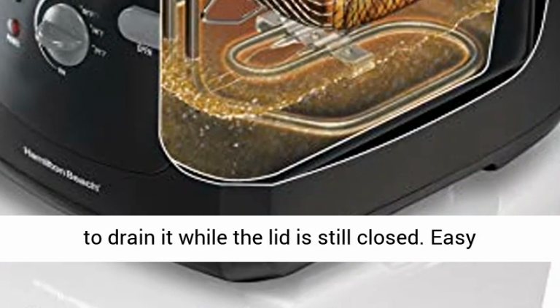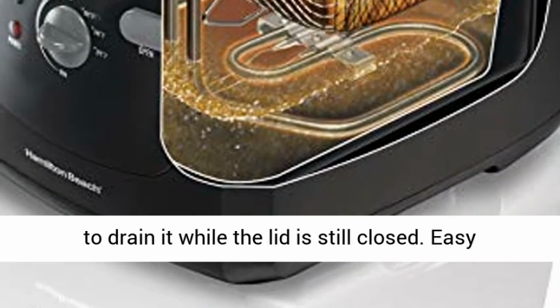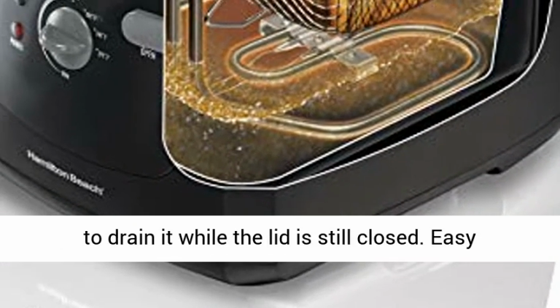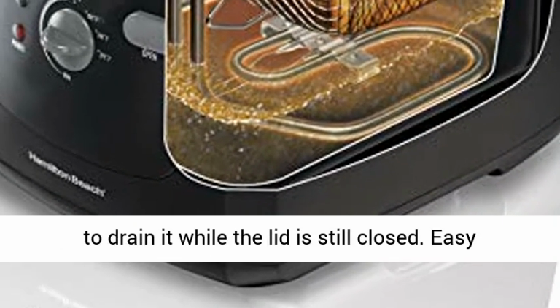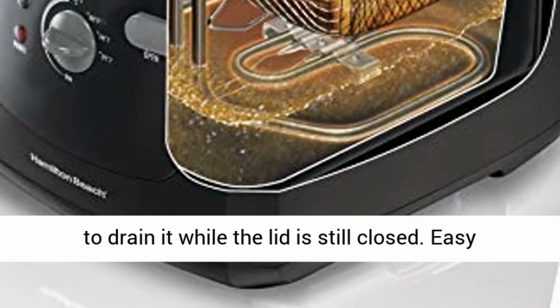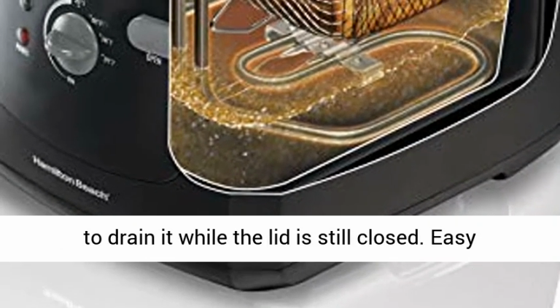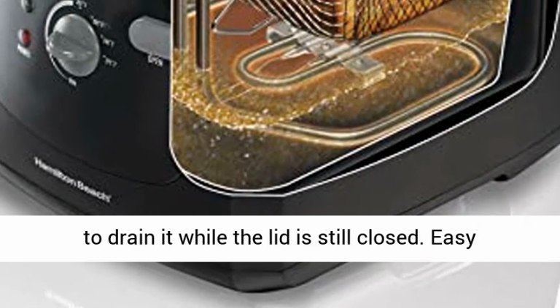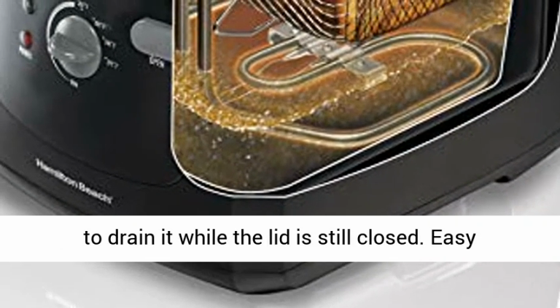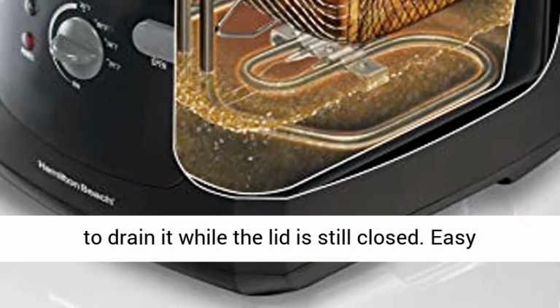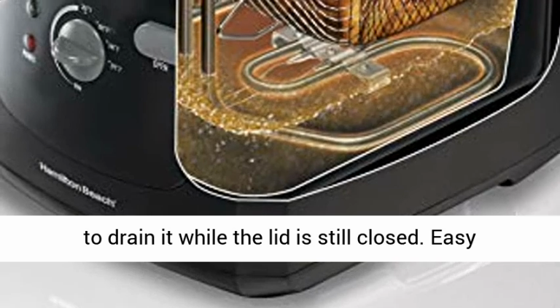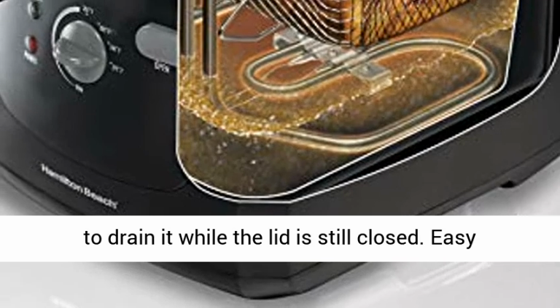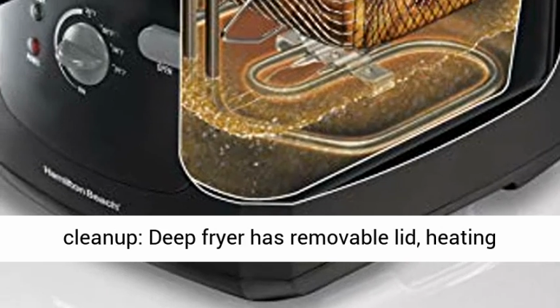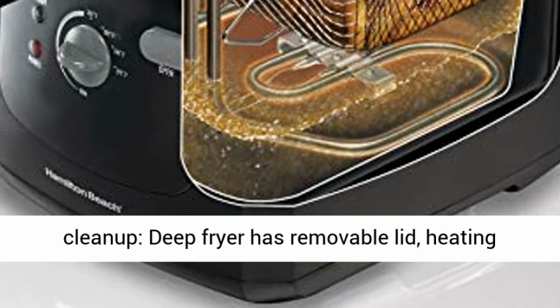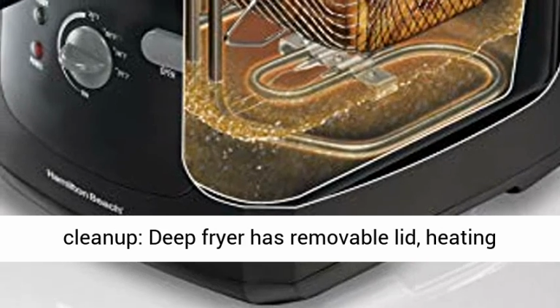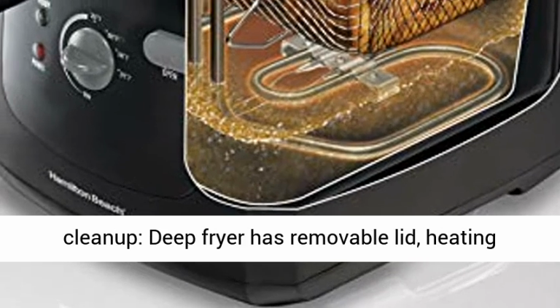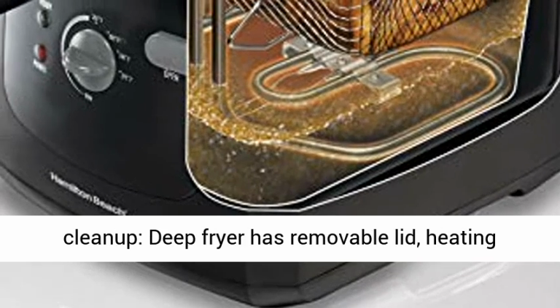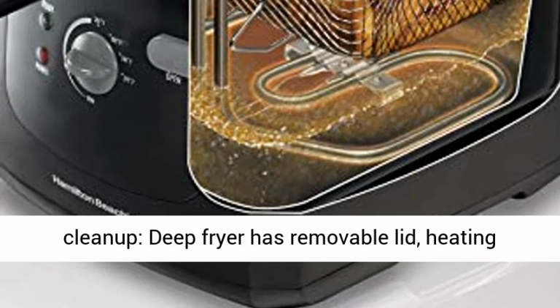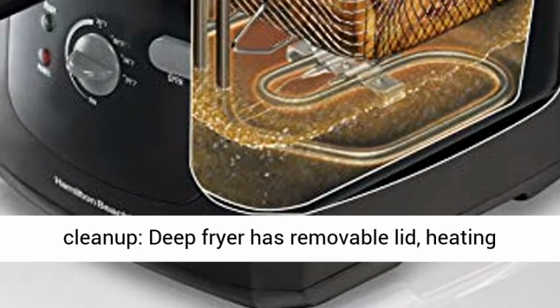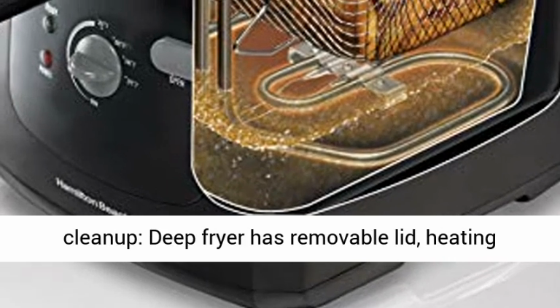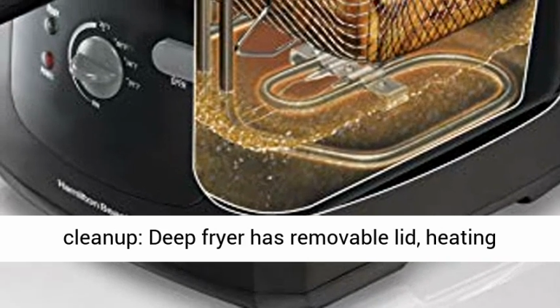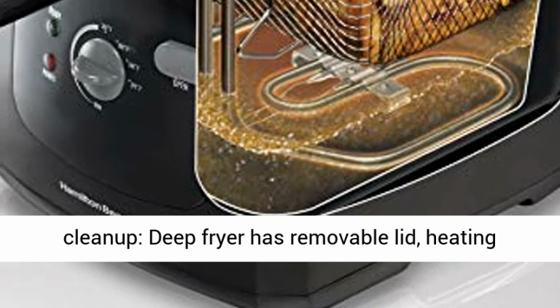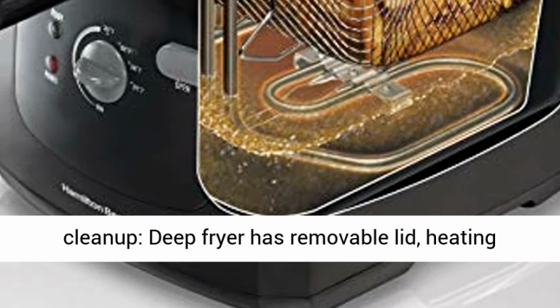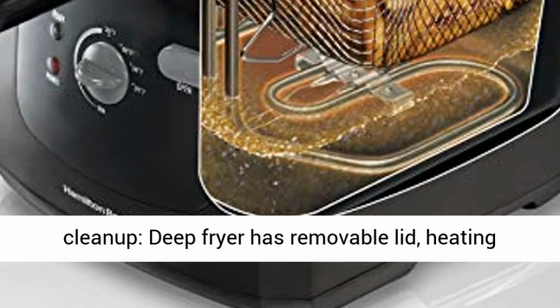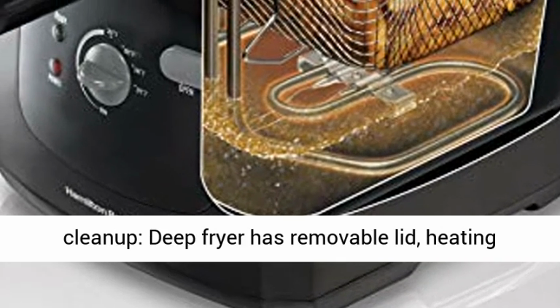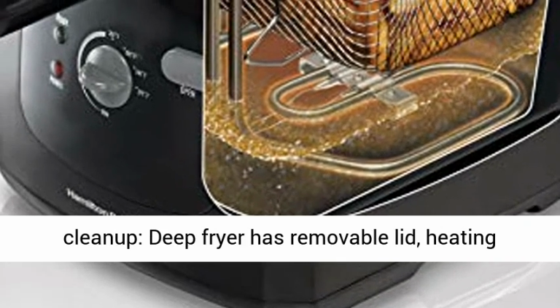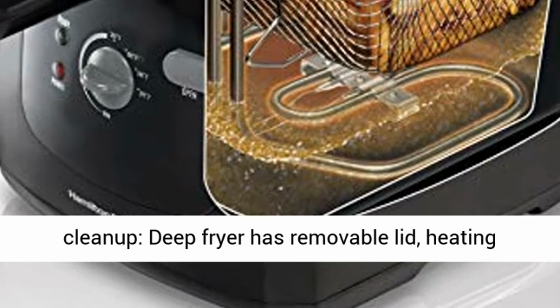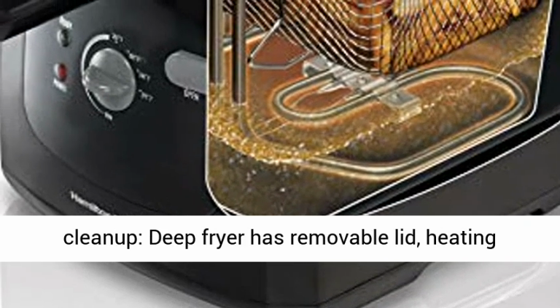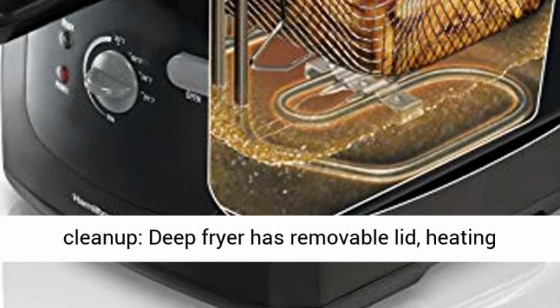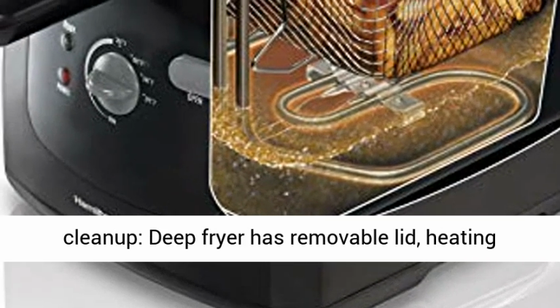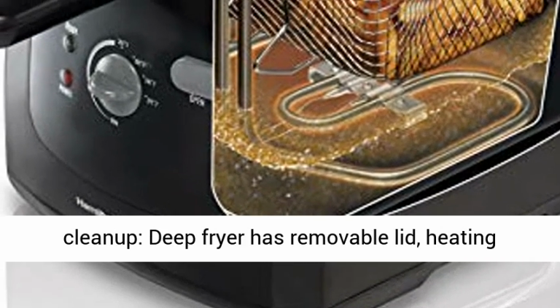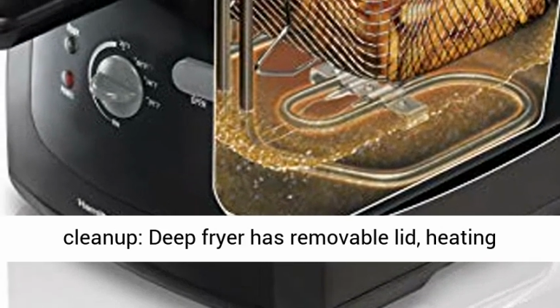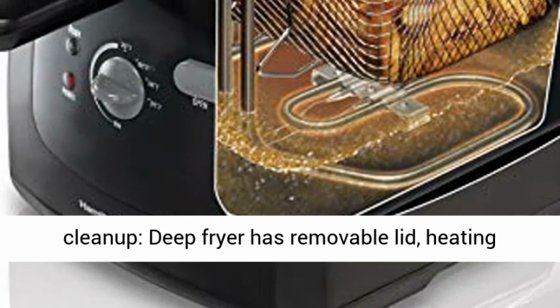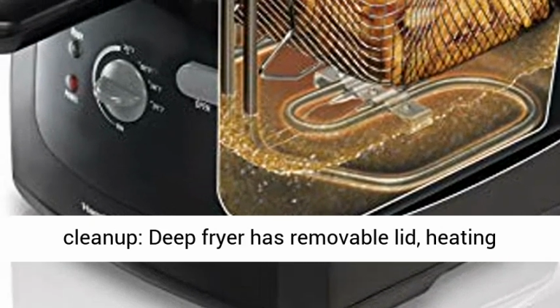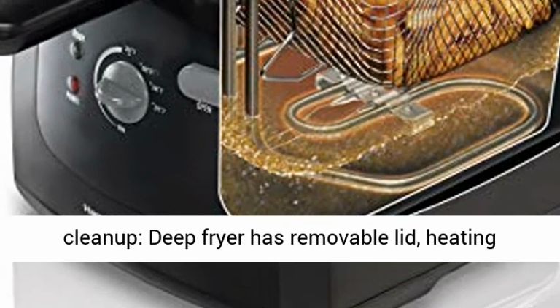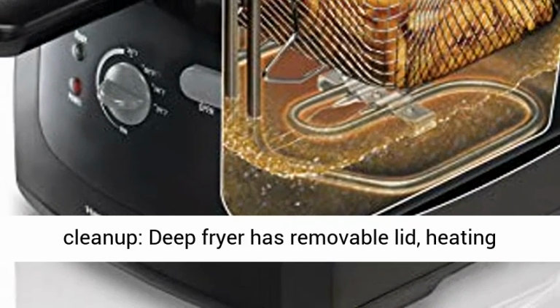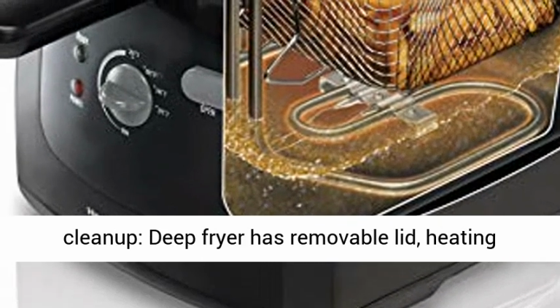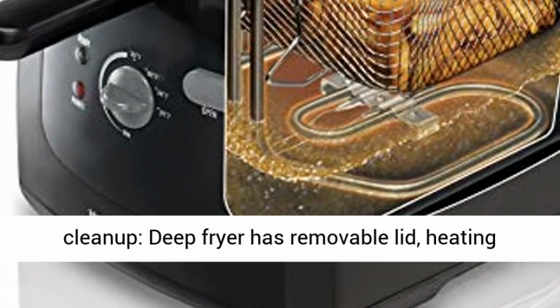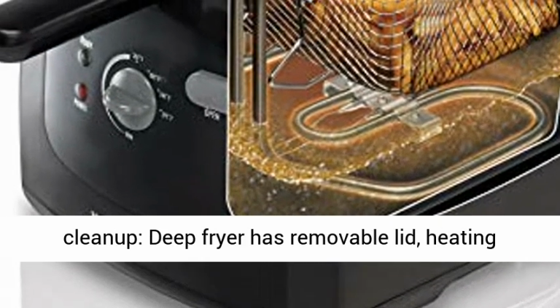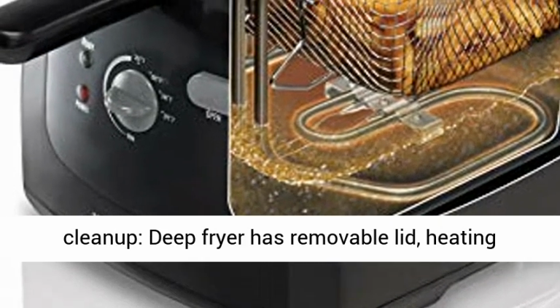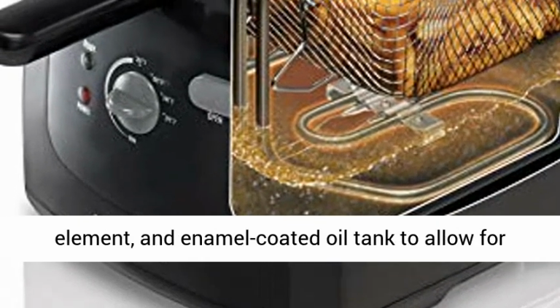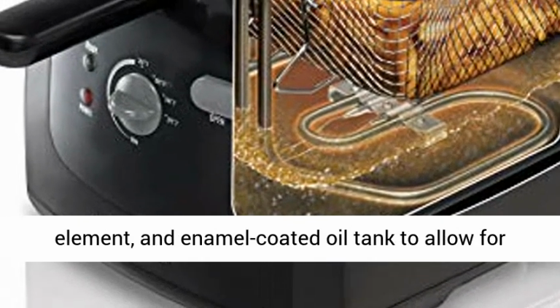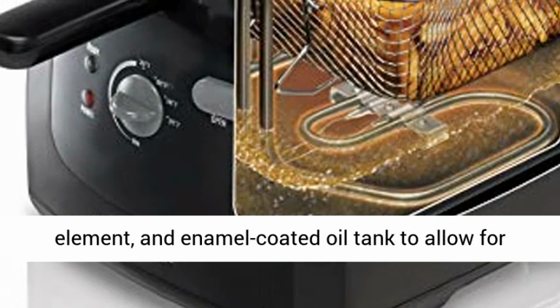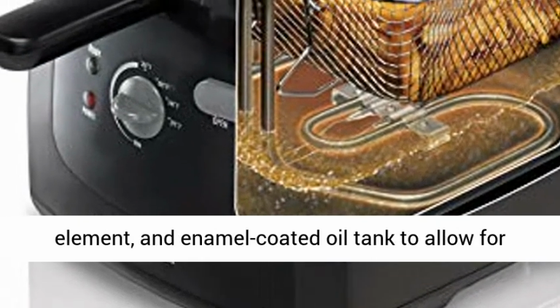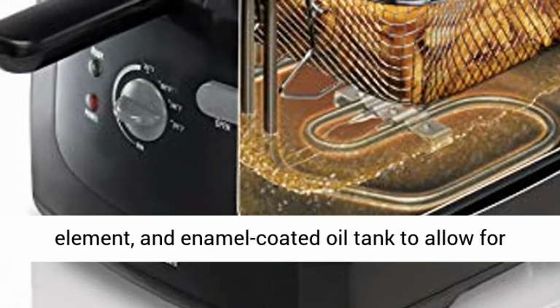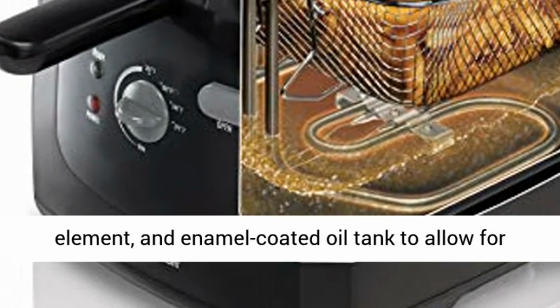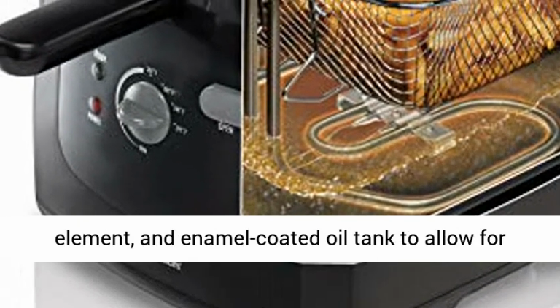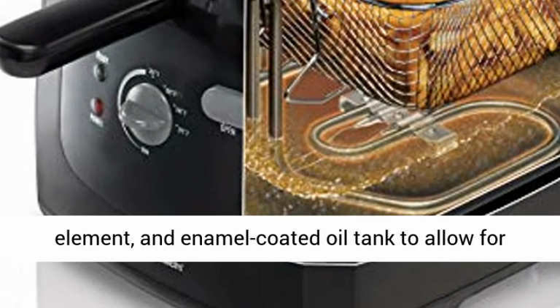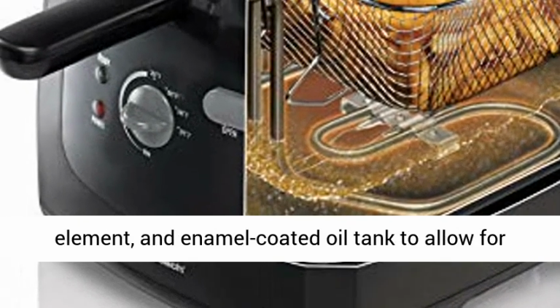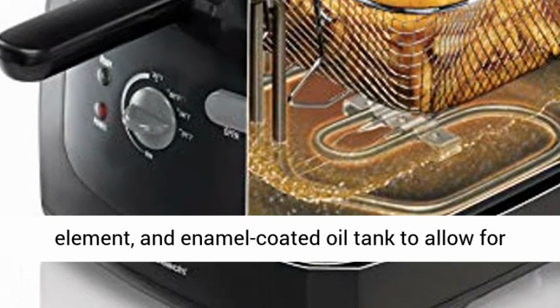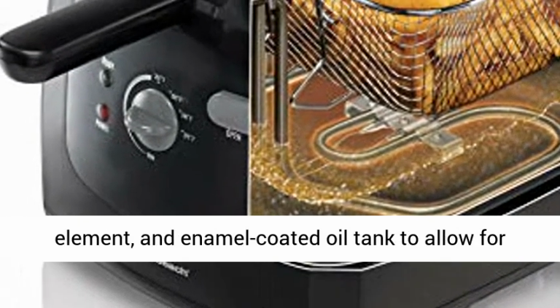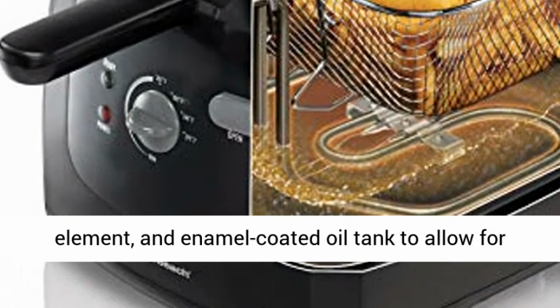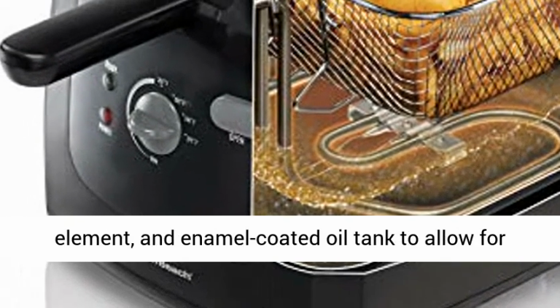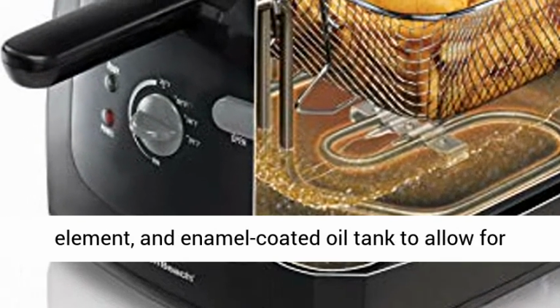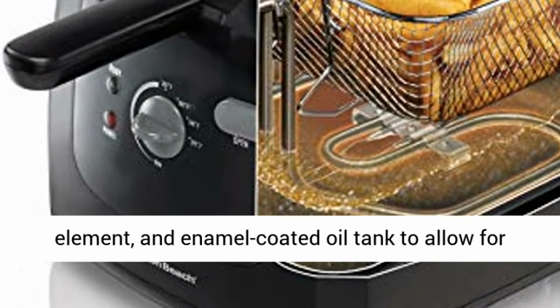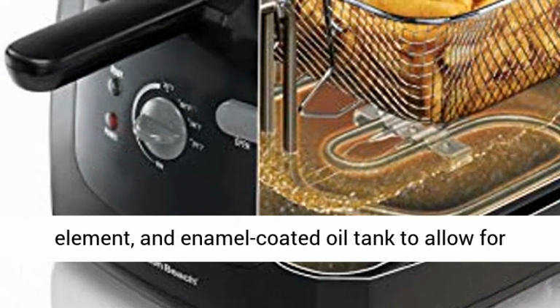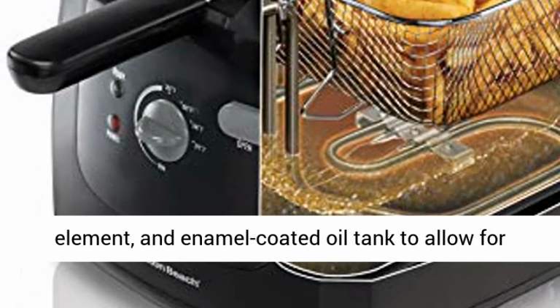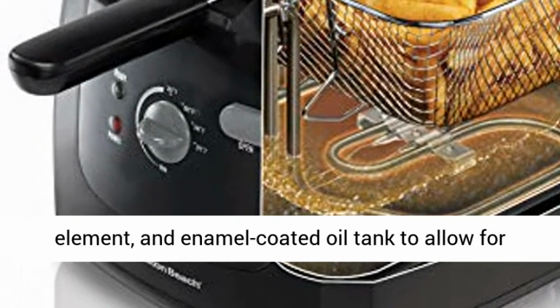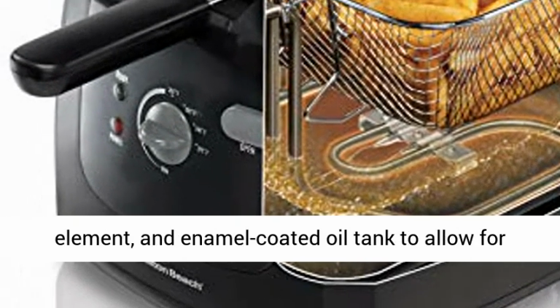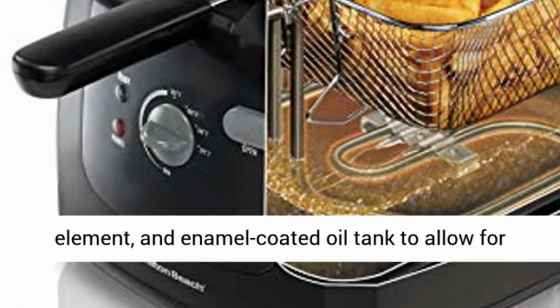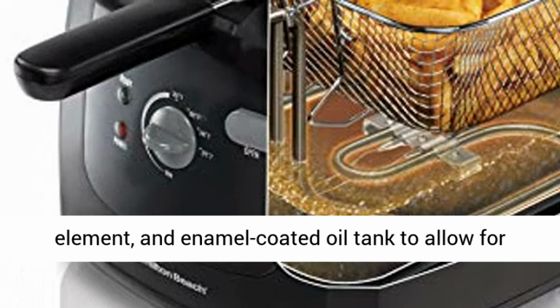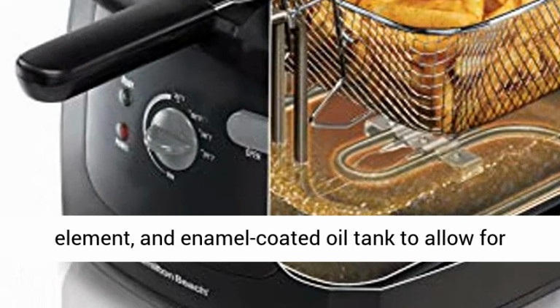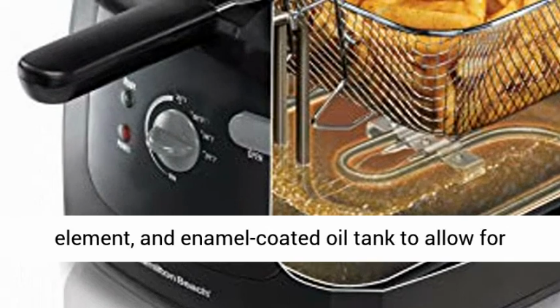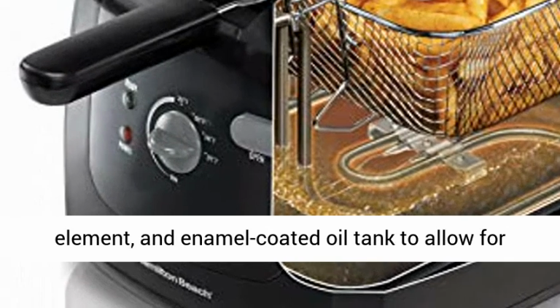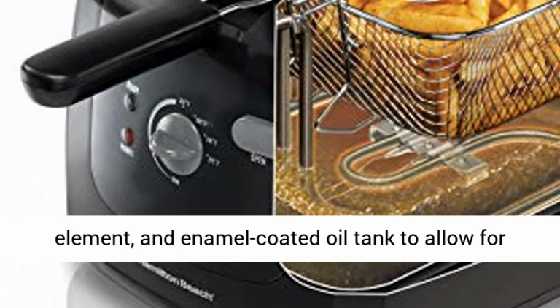Easy Clean Up. The deep fryer has a removable lid, heating element, and enamel coated oil tank to allow for easy cleanup.